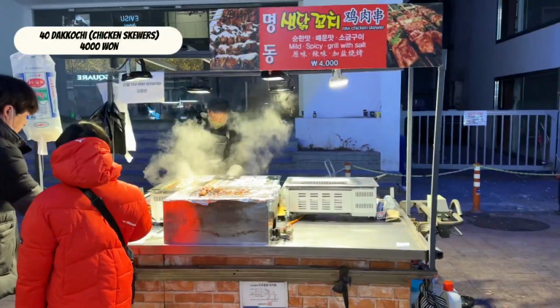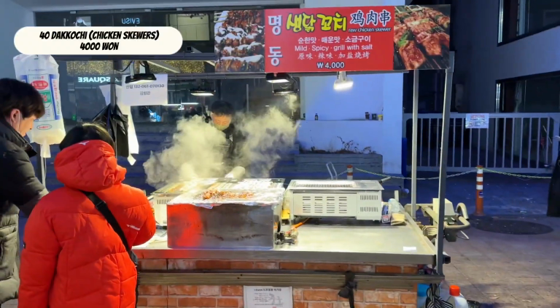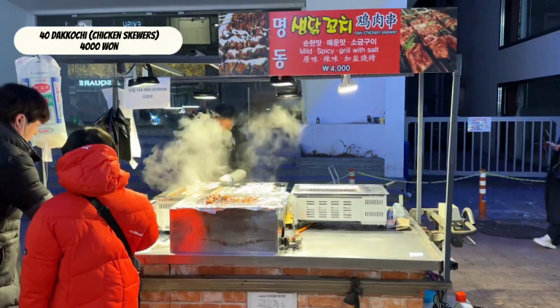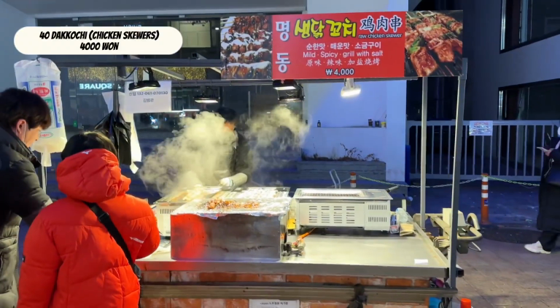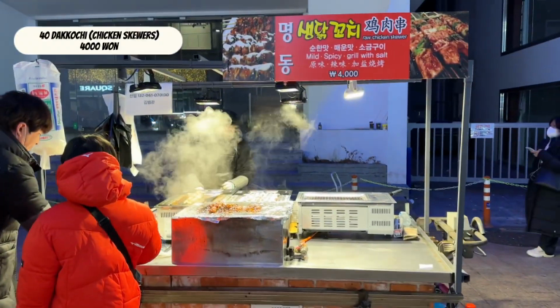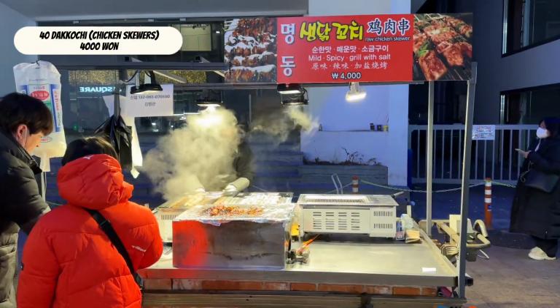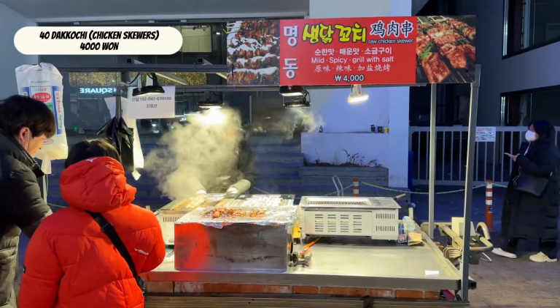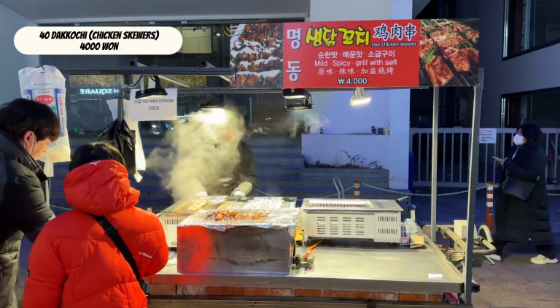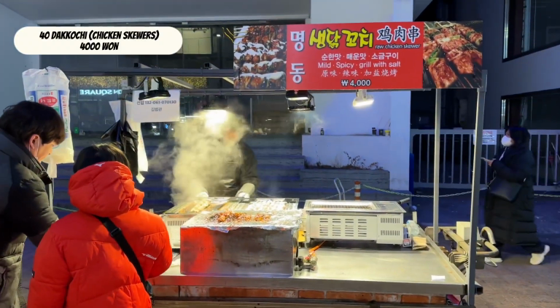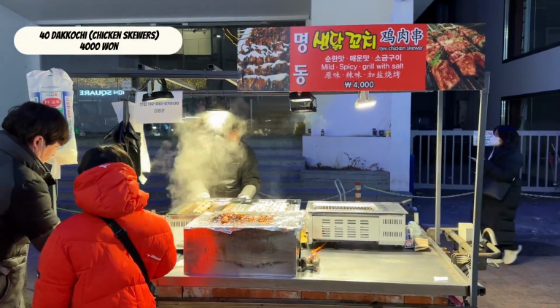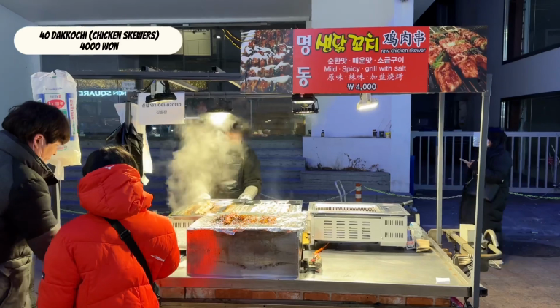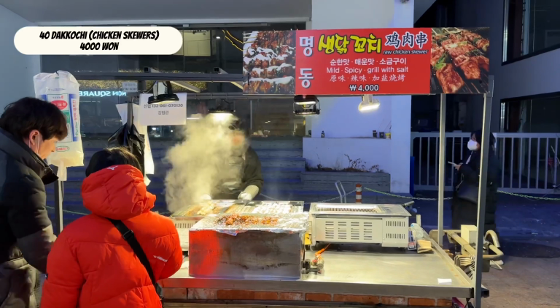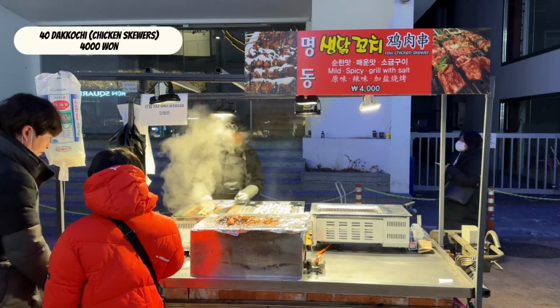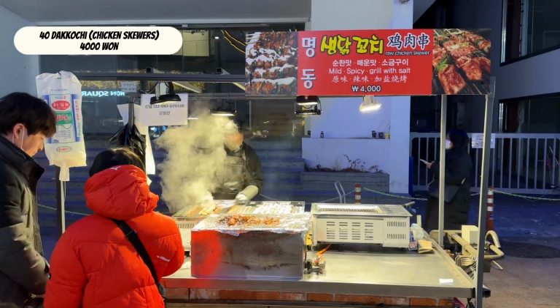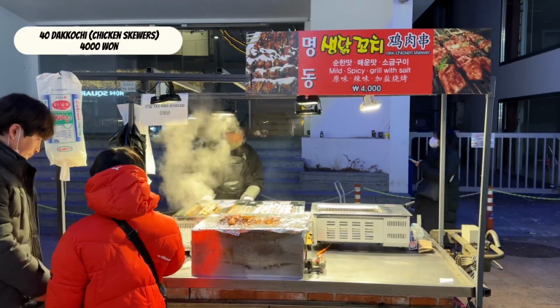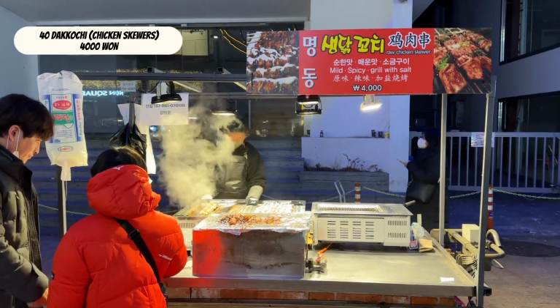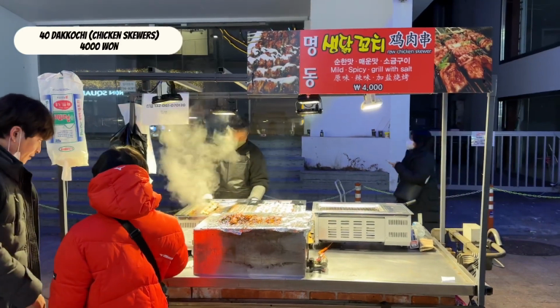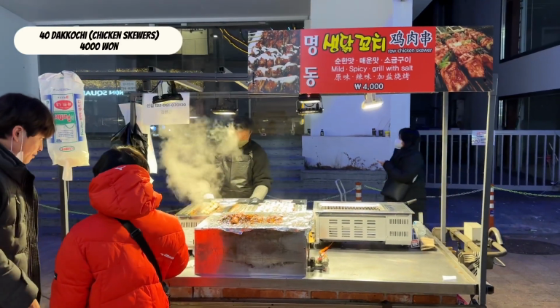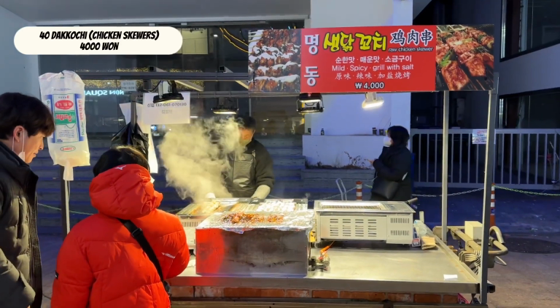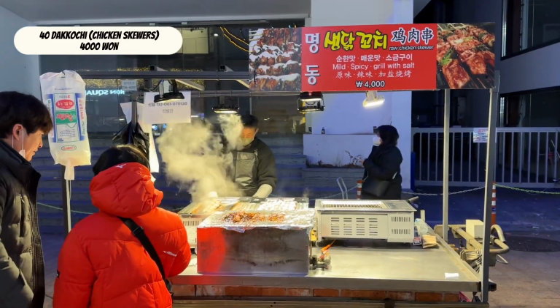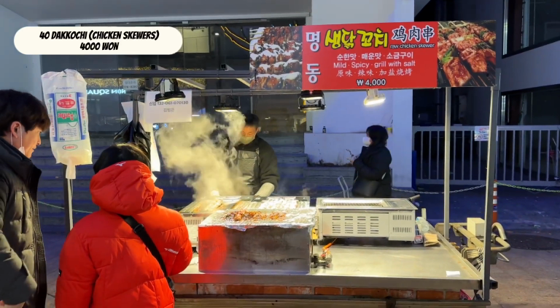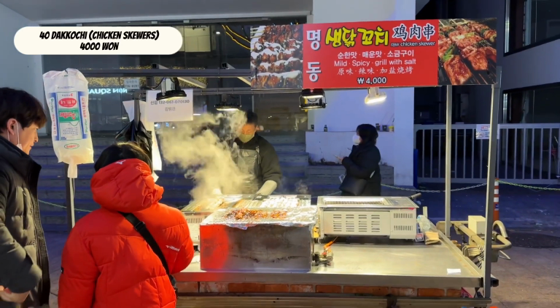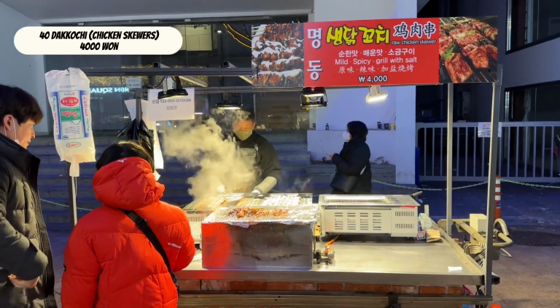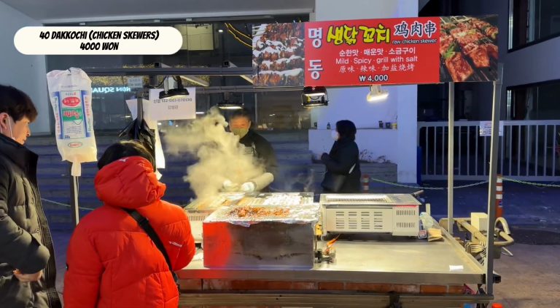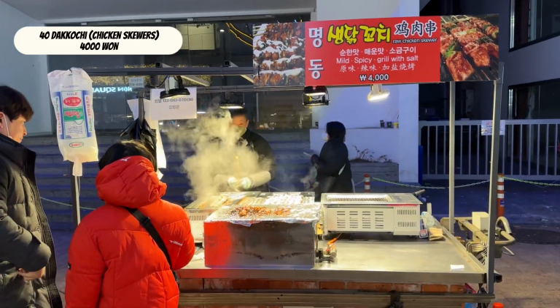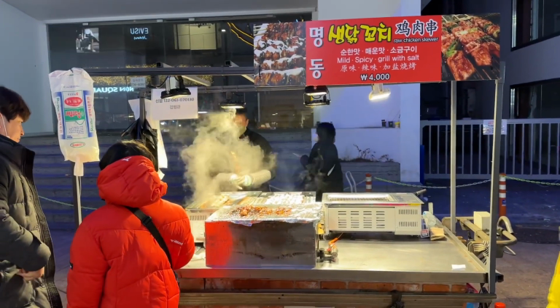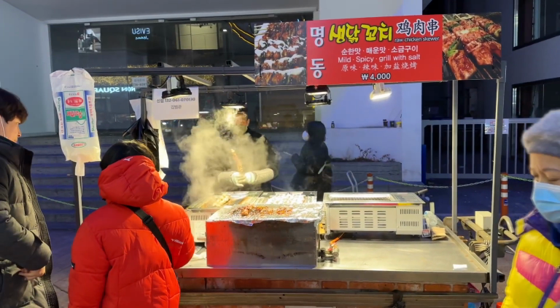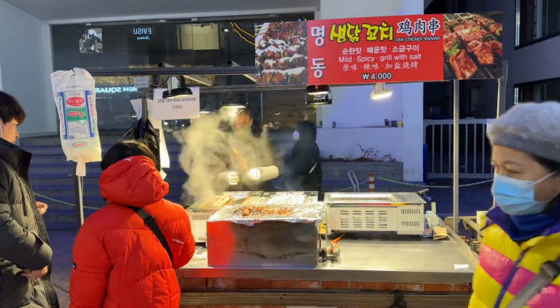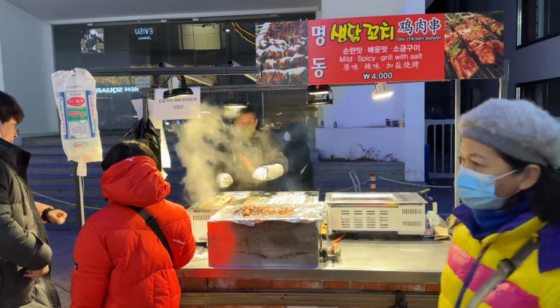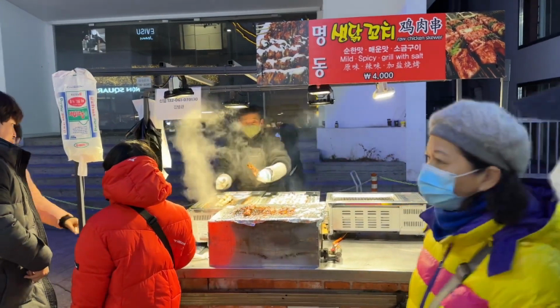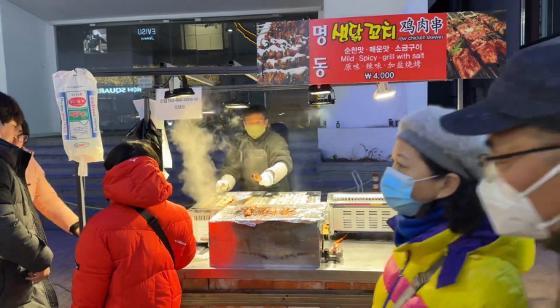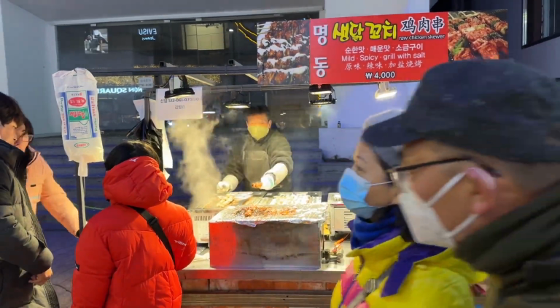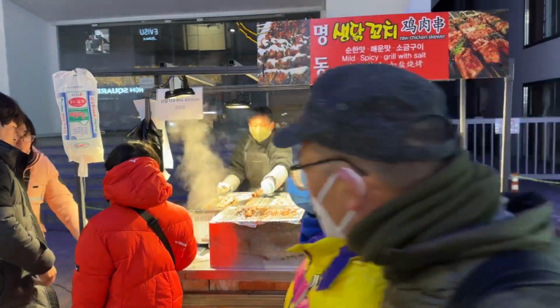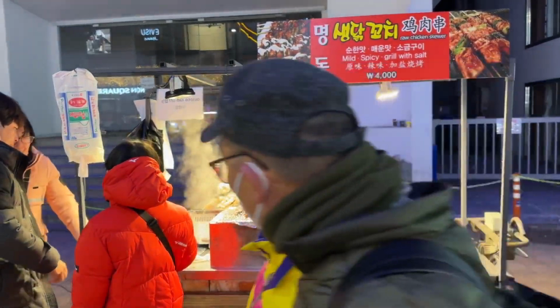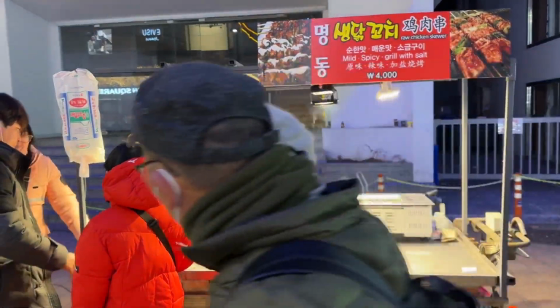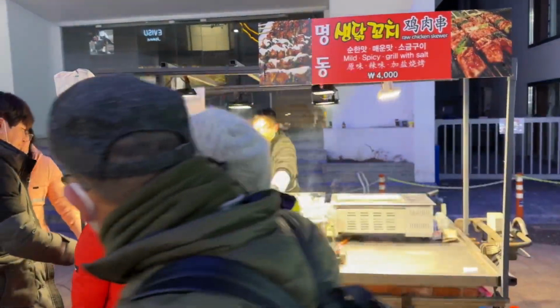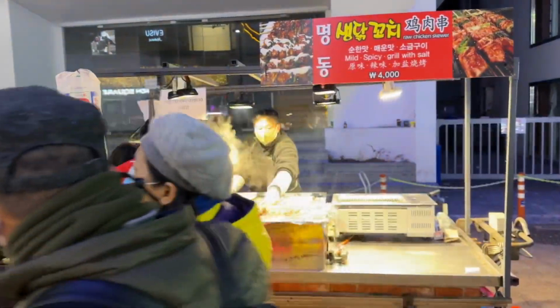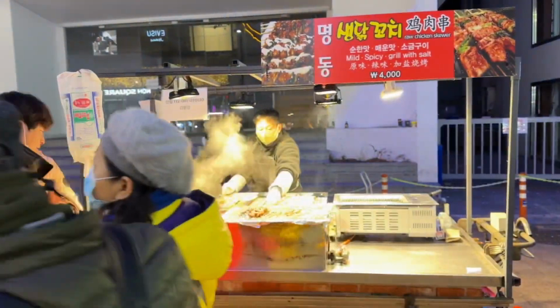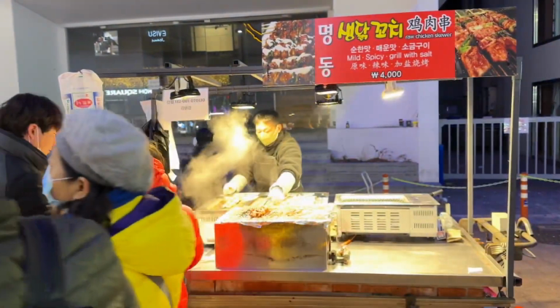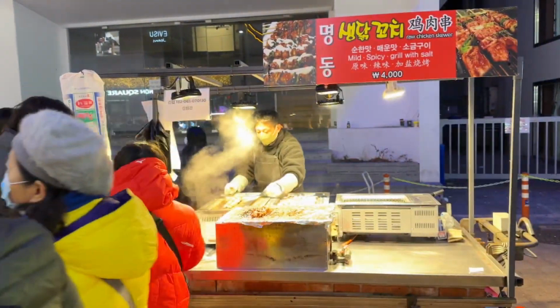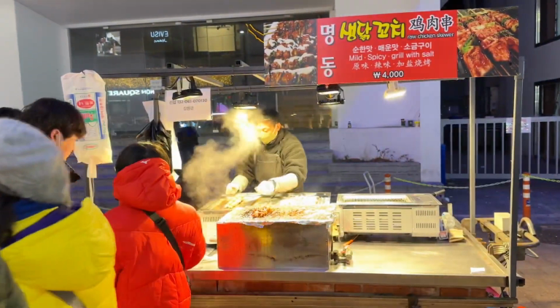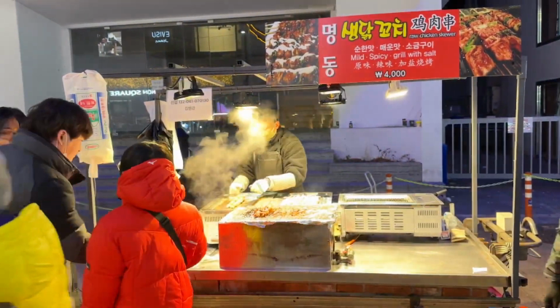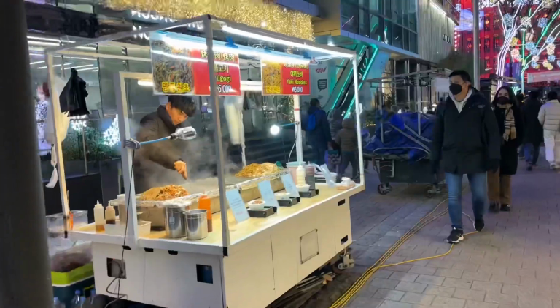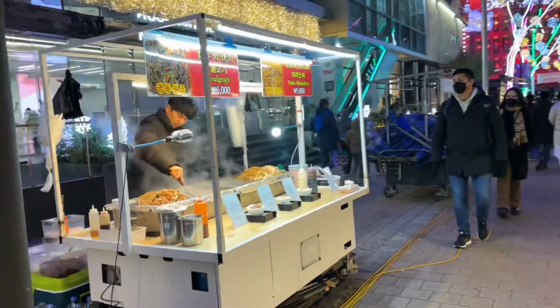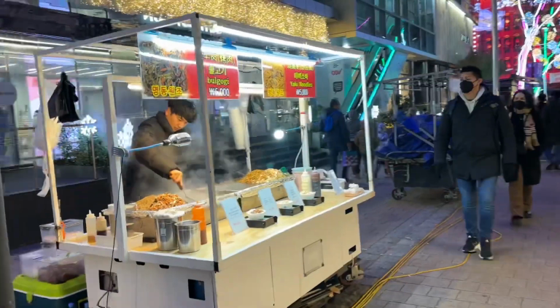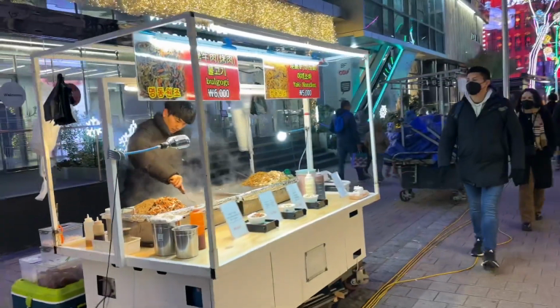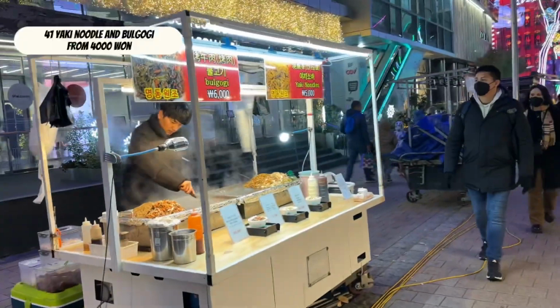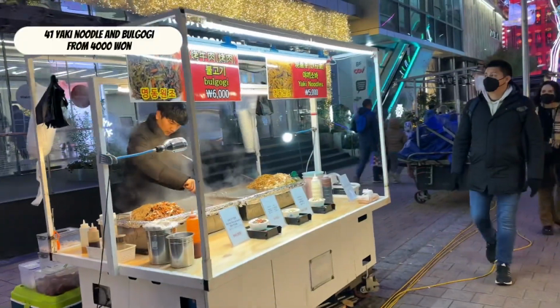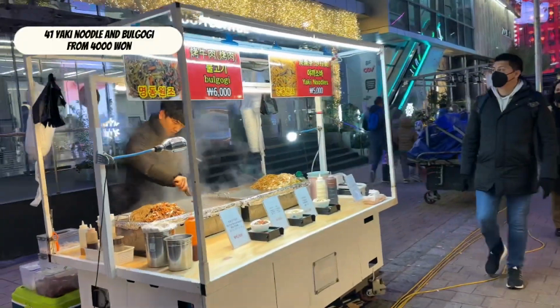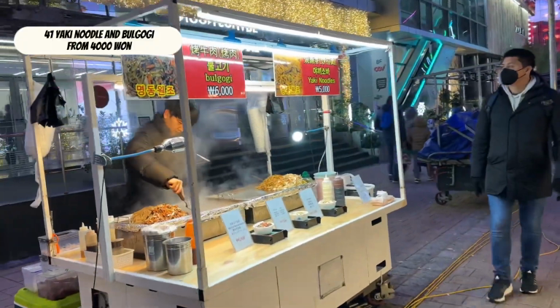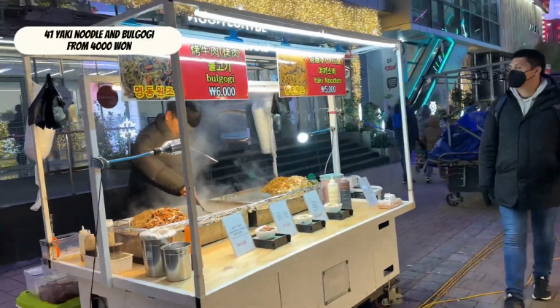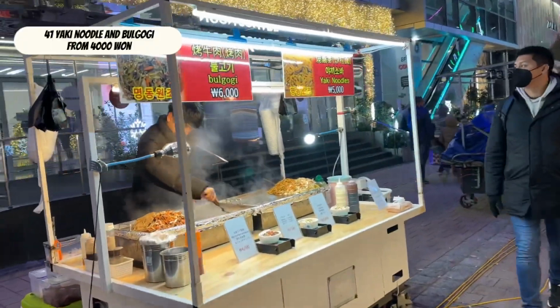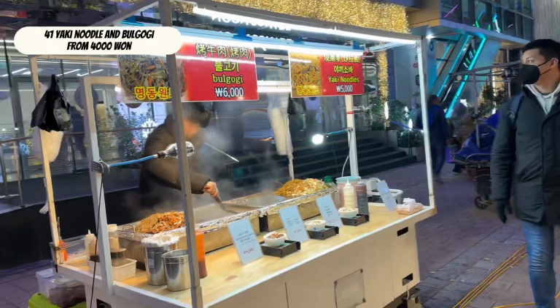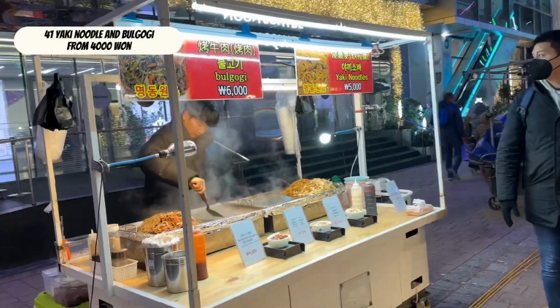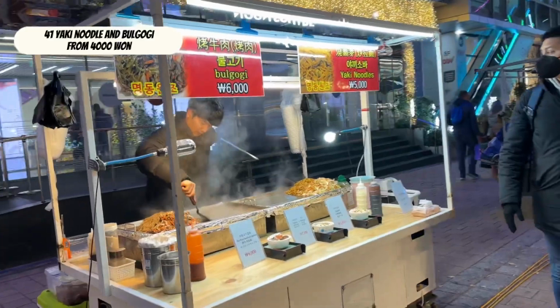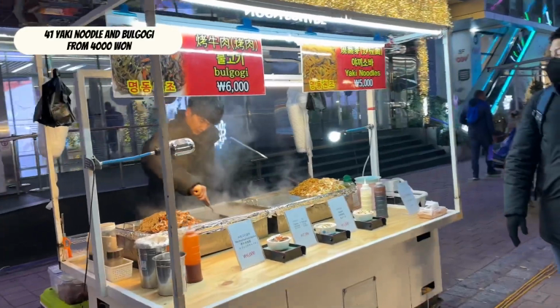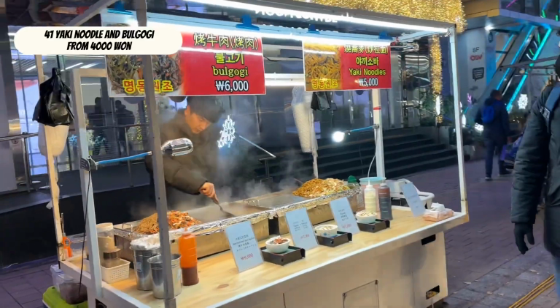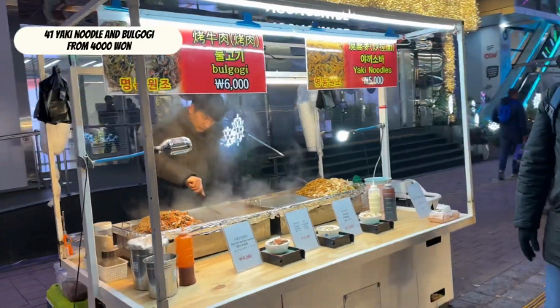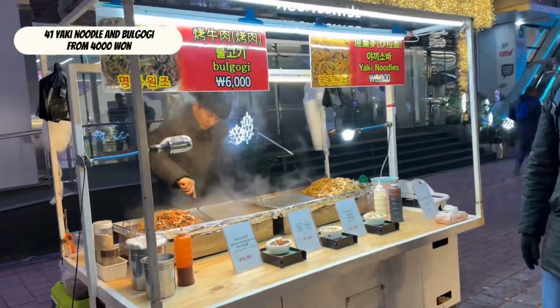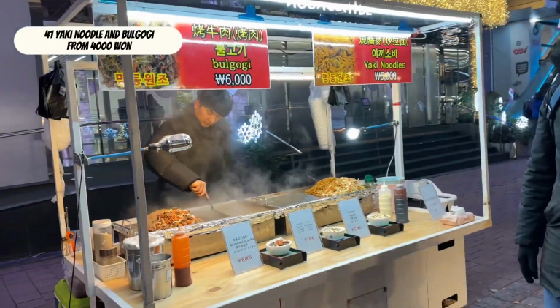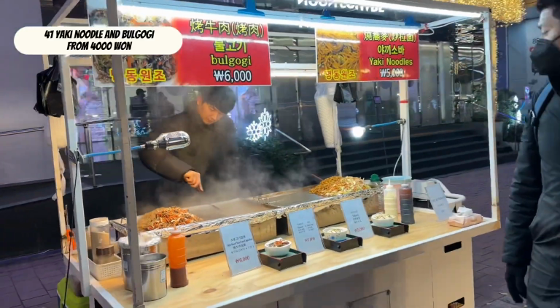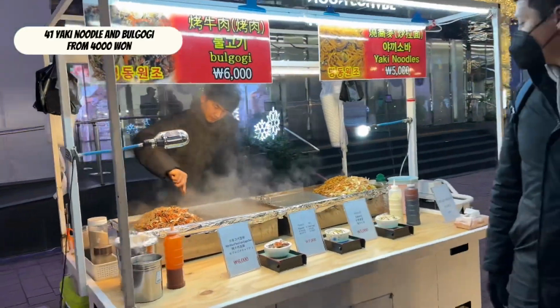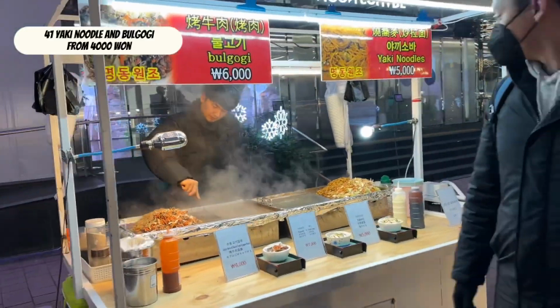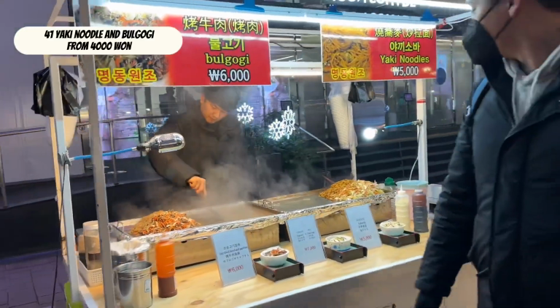Dak-kkochi is a chicken and scallion skewer. Yaki noodles and bulgogi.